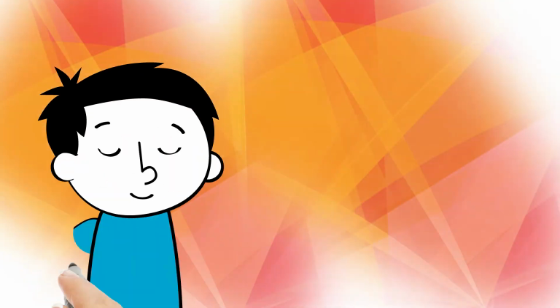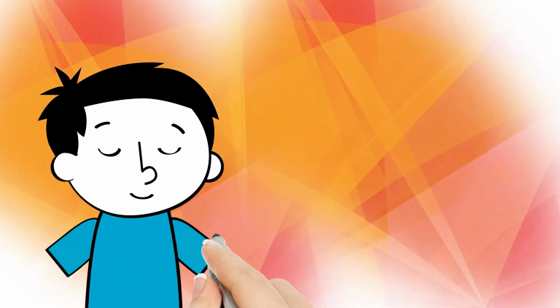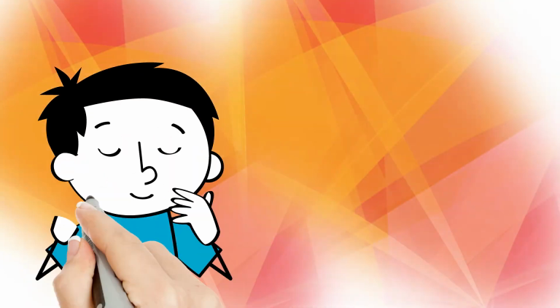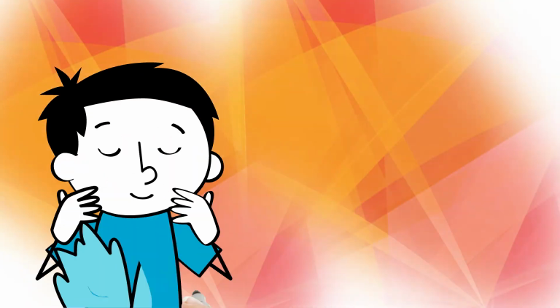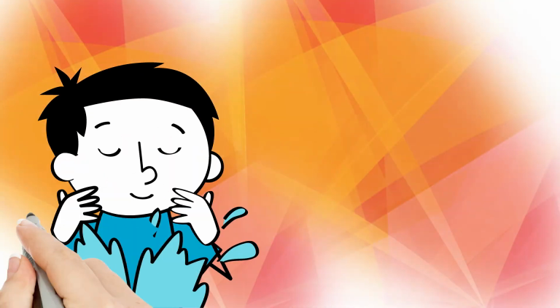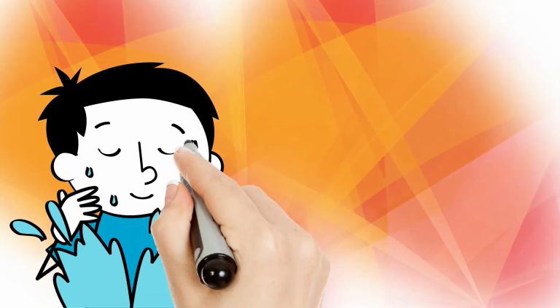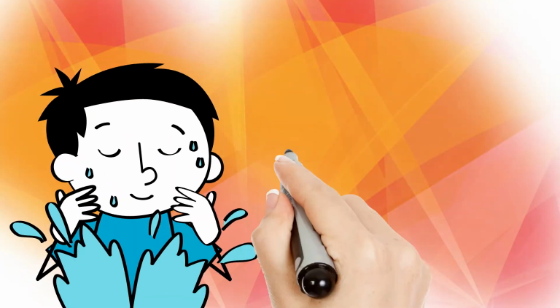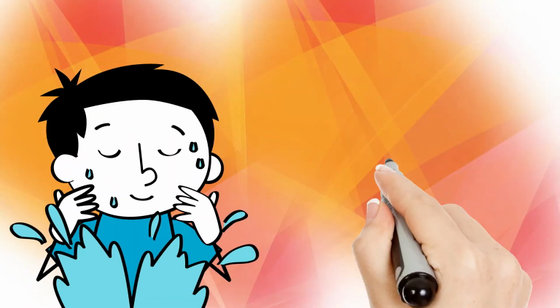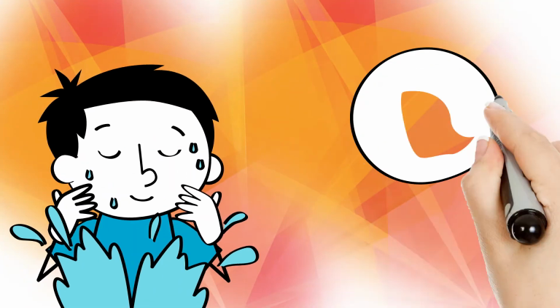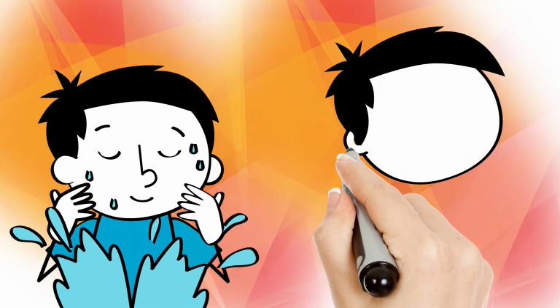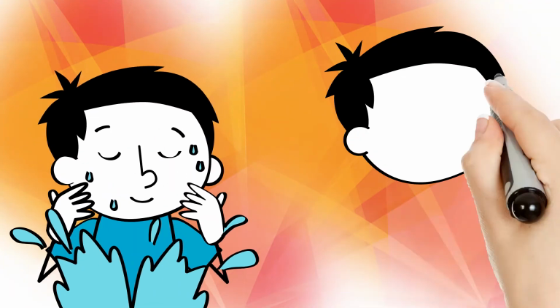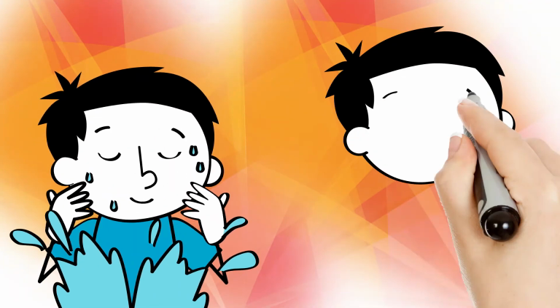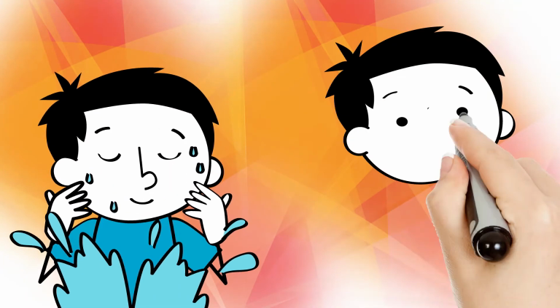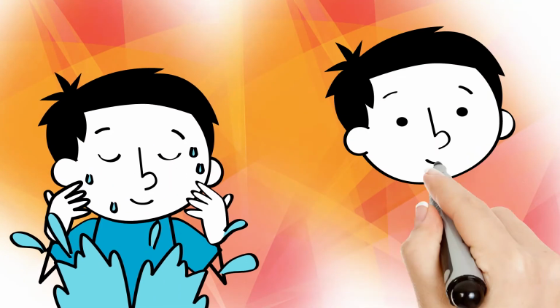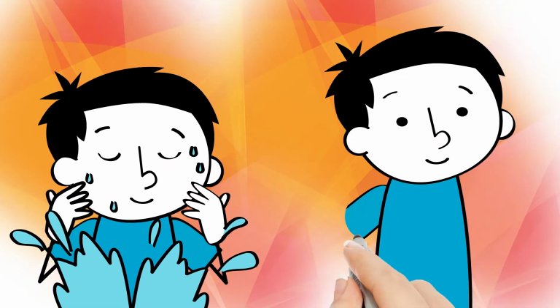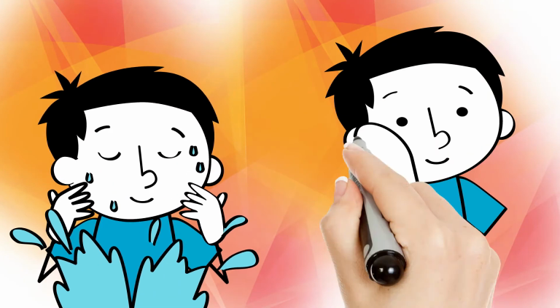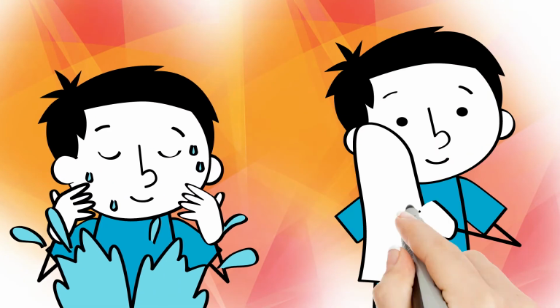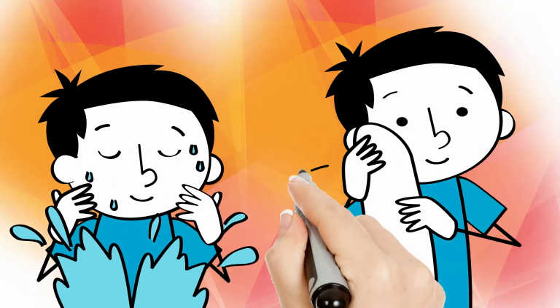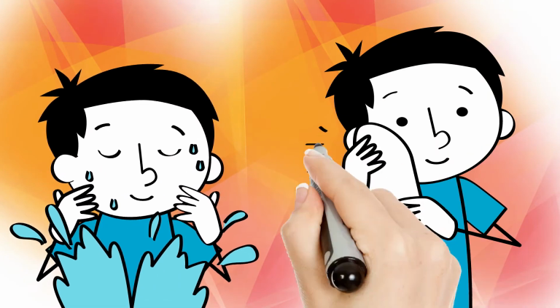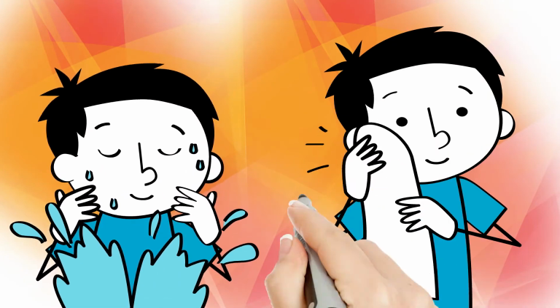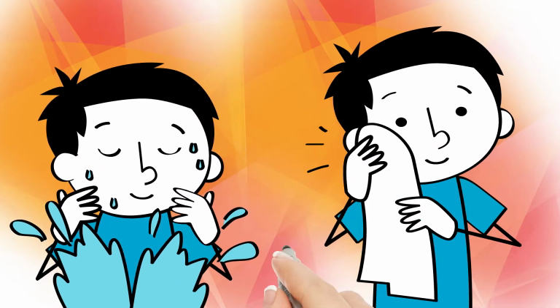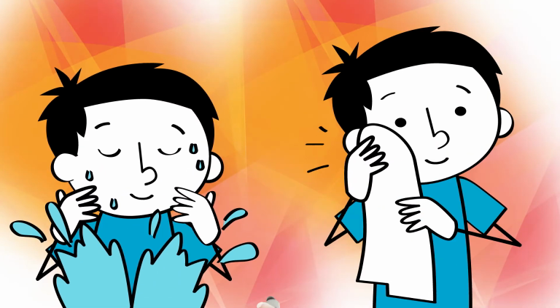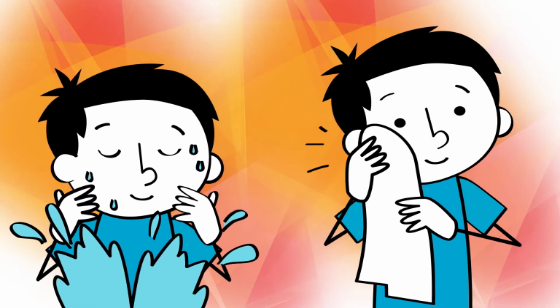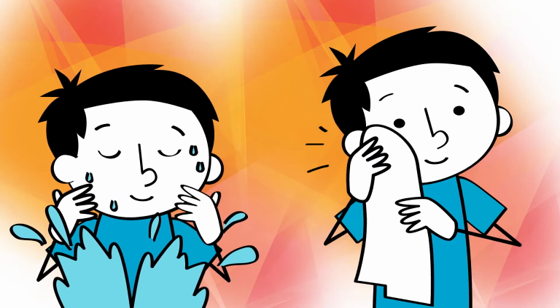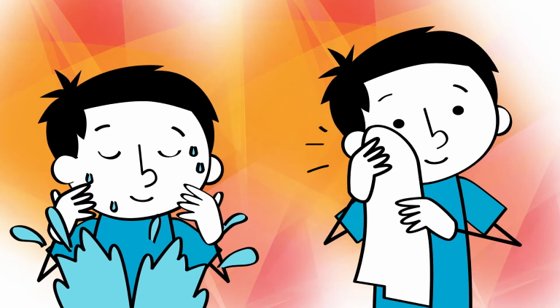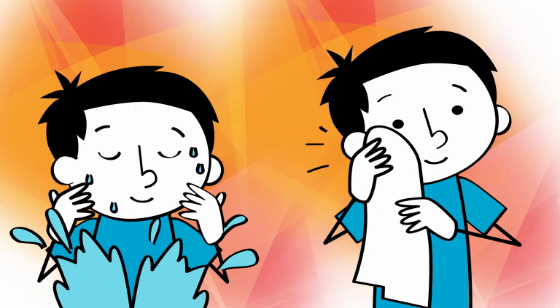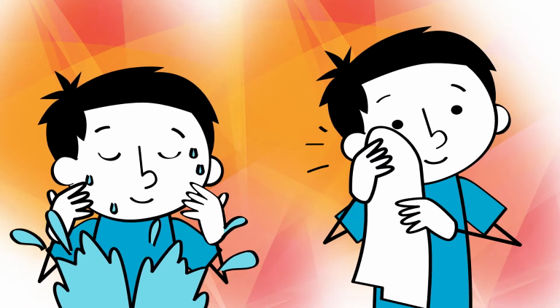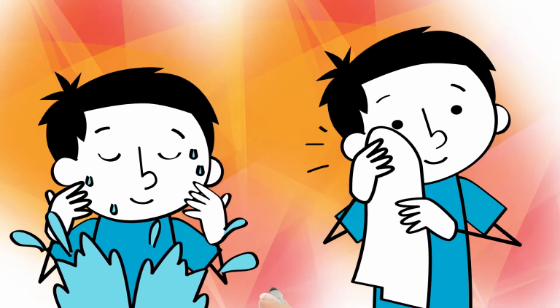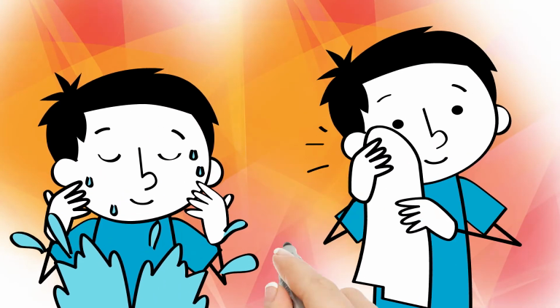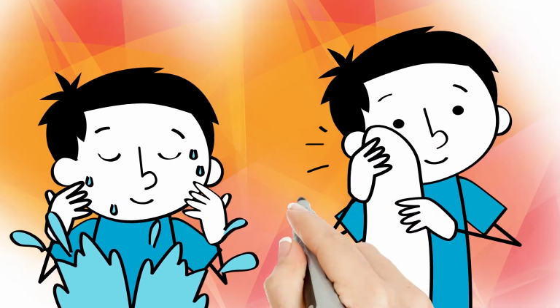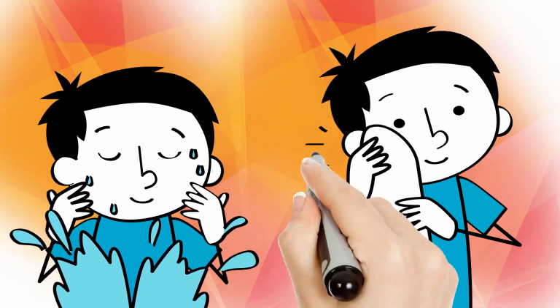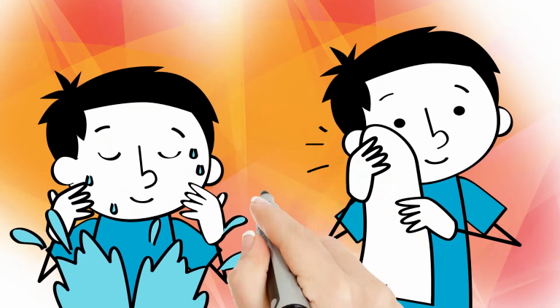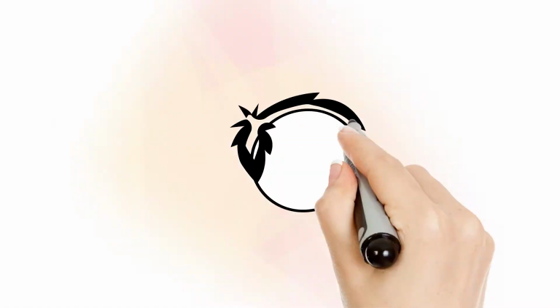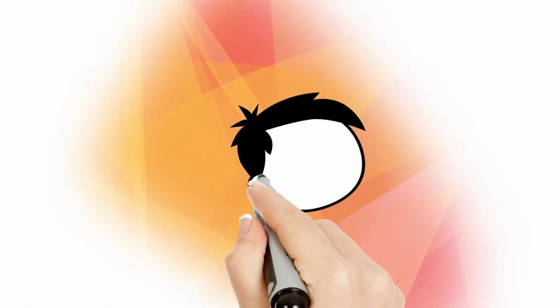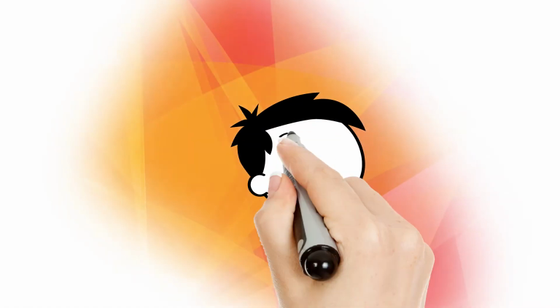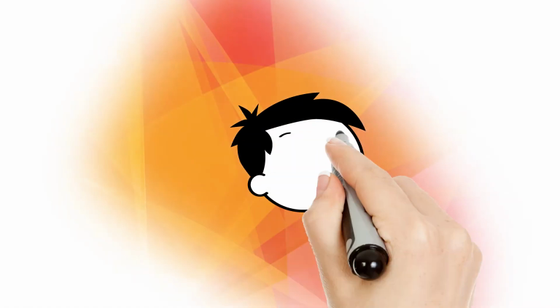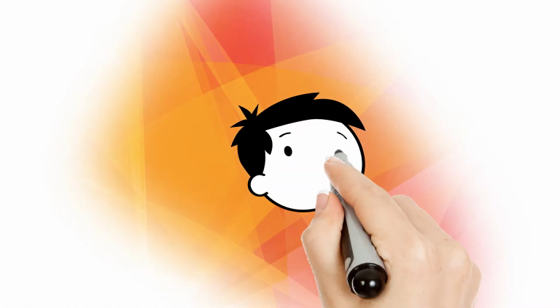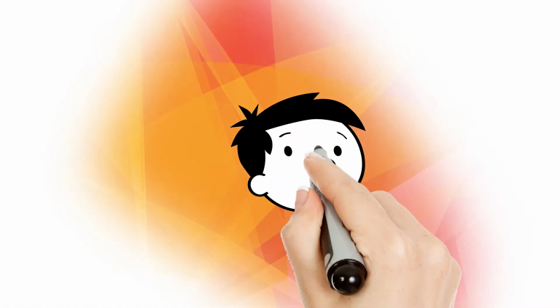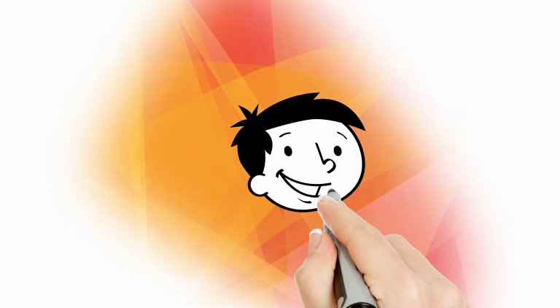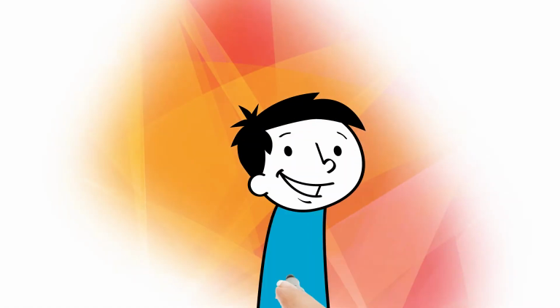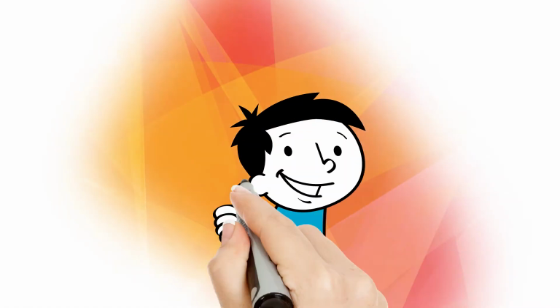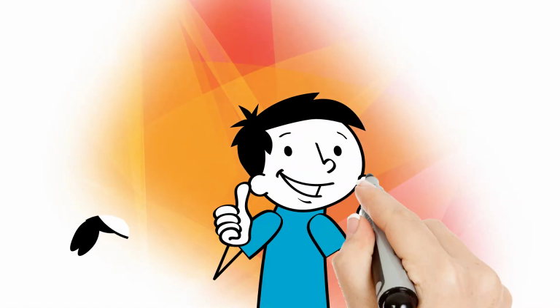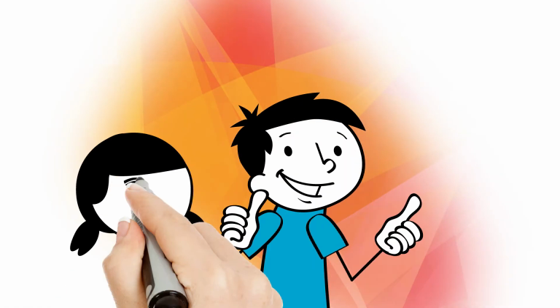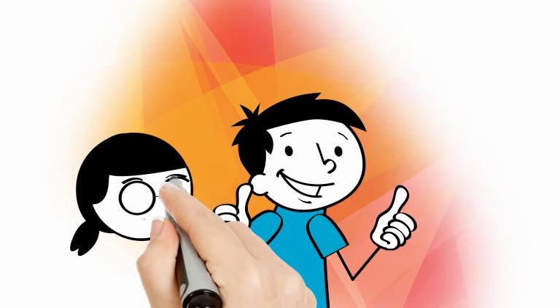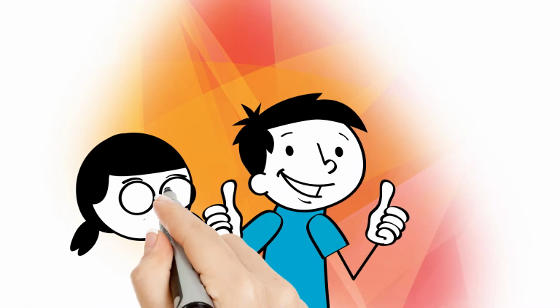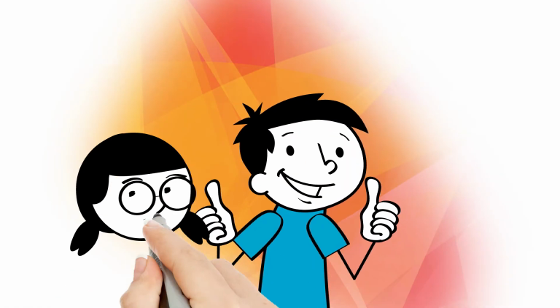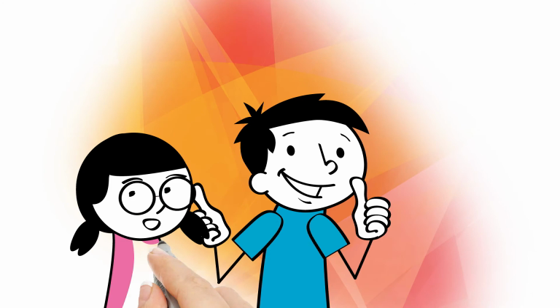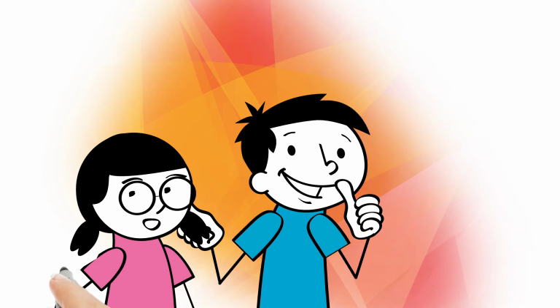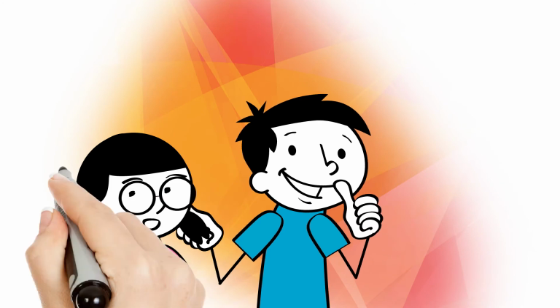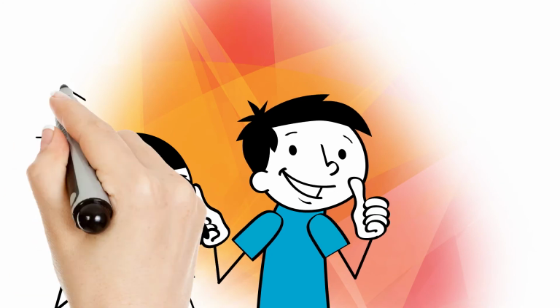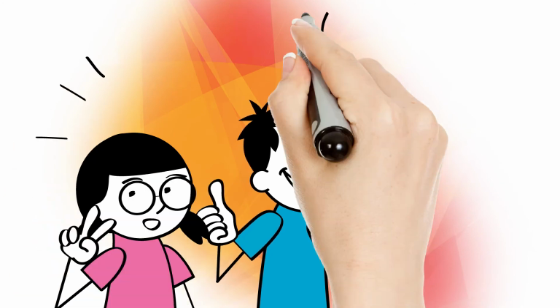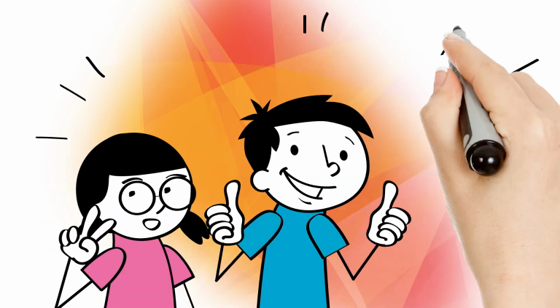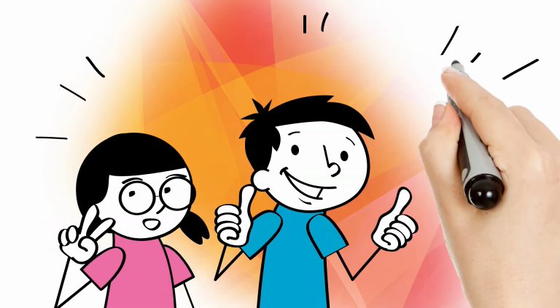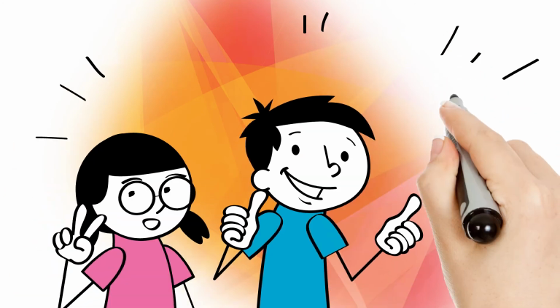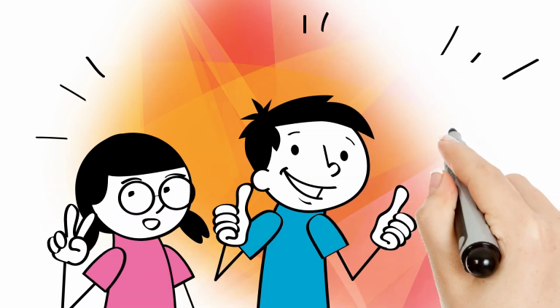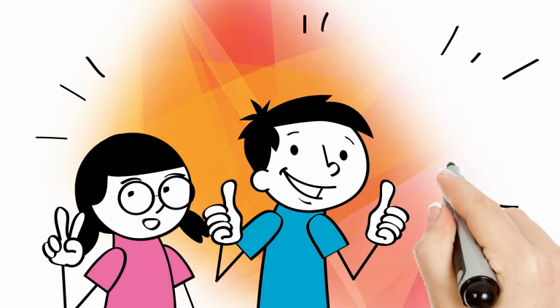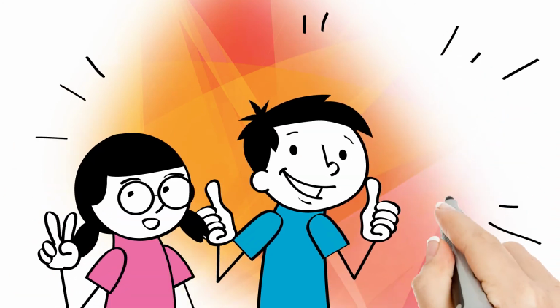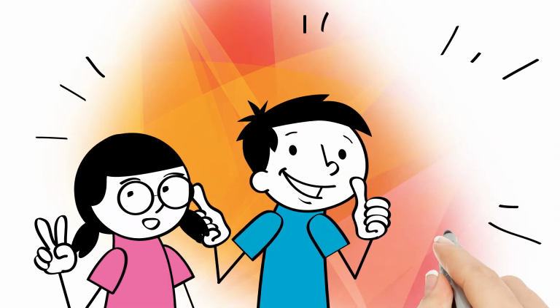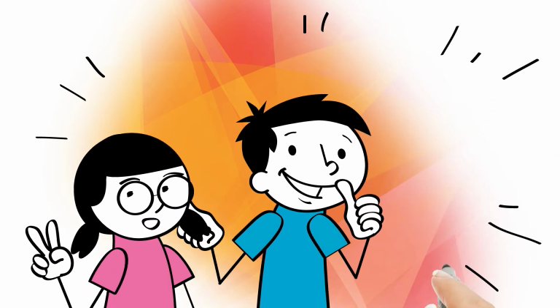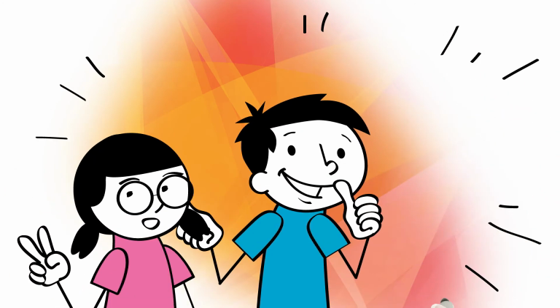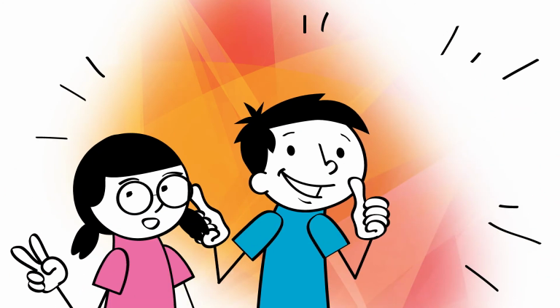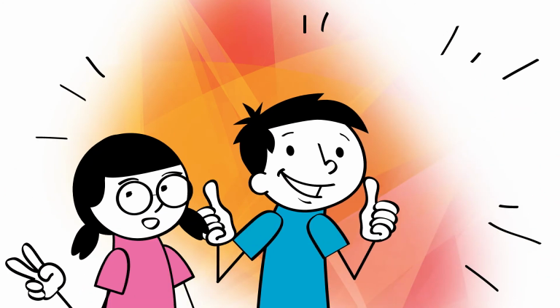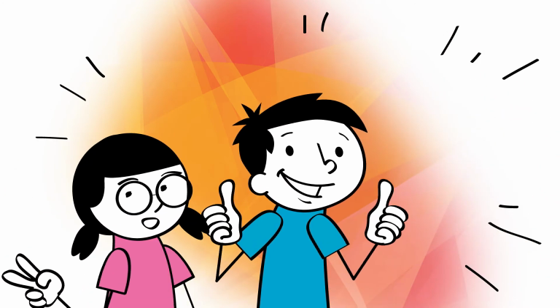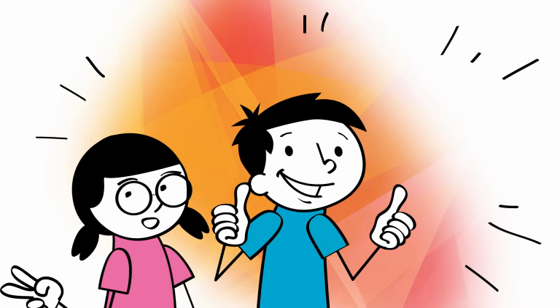Rinse with cool water and gently pat dry. Wash morning and night, or once daily if skin is sensitive.